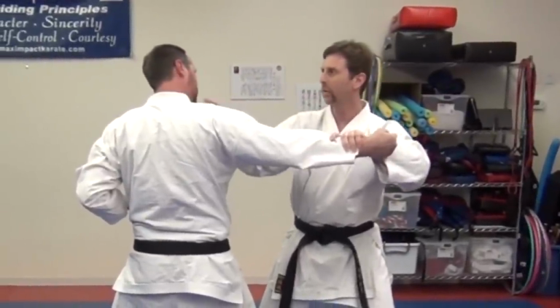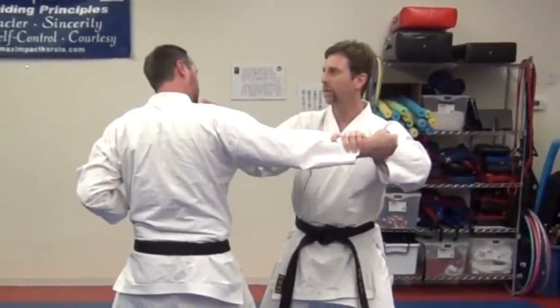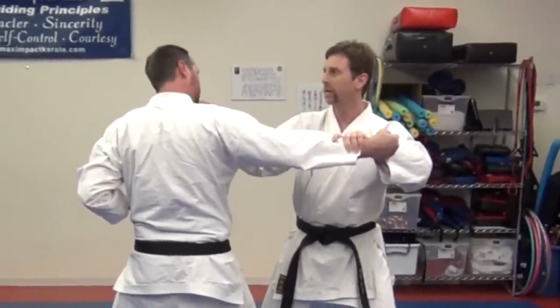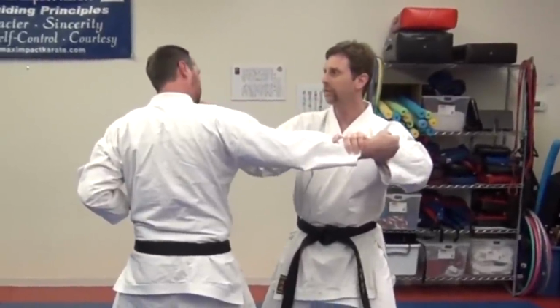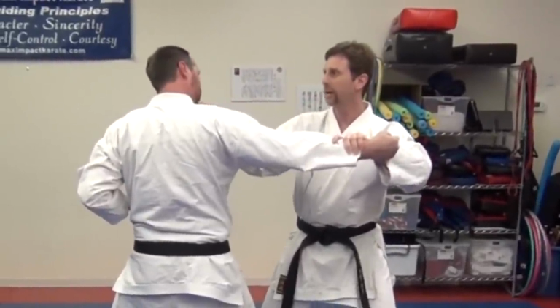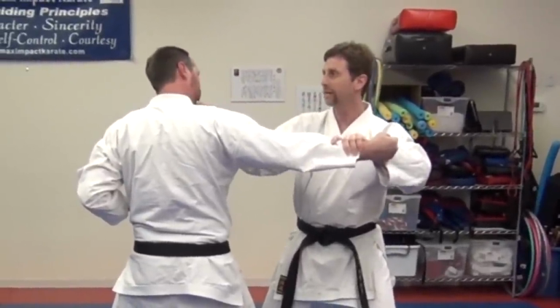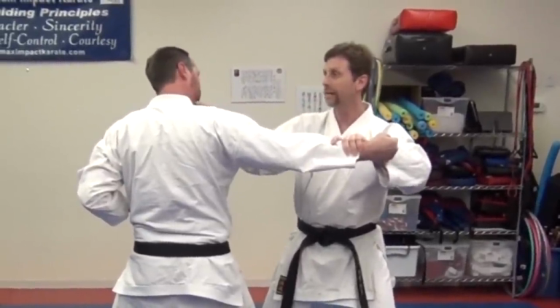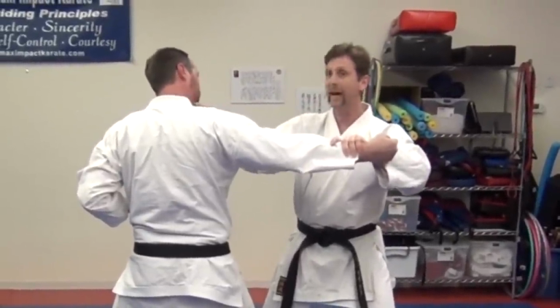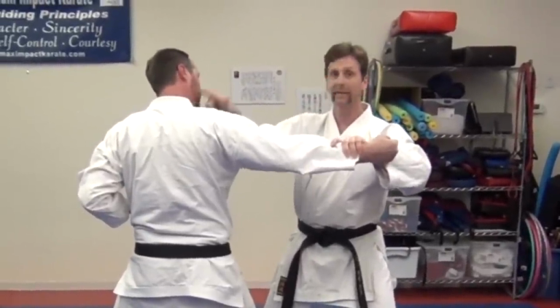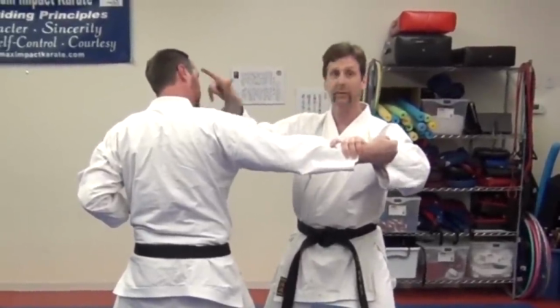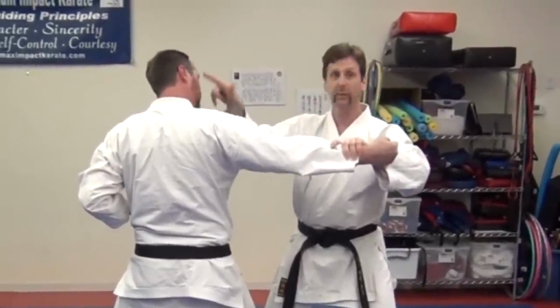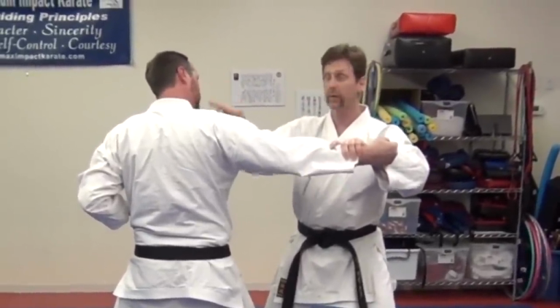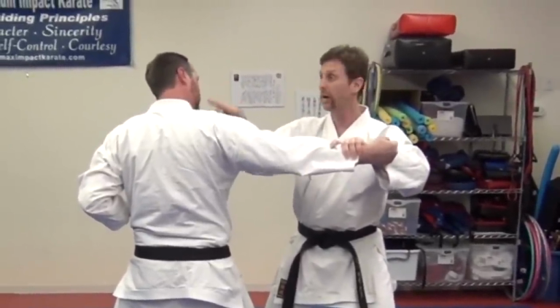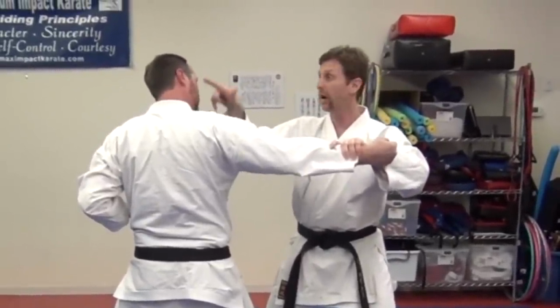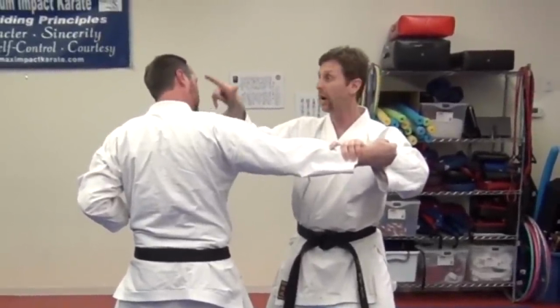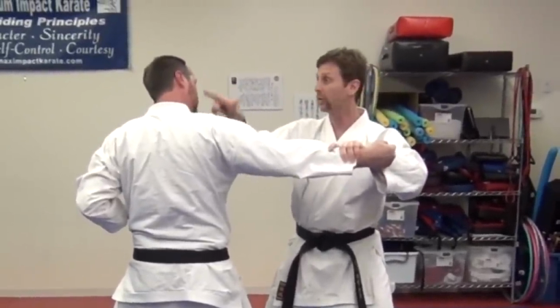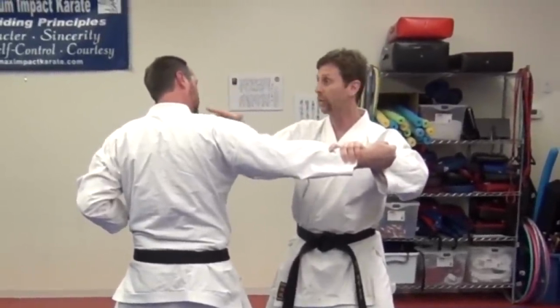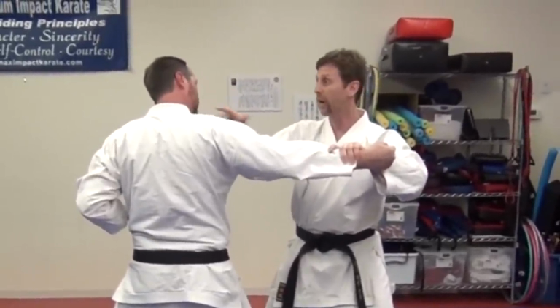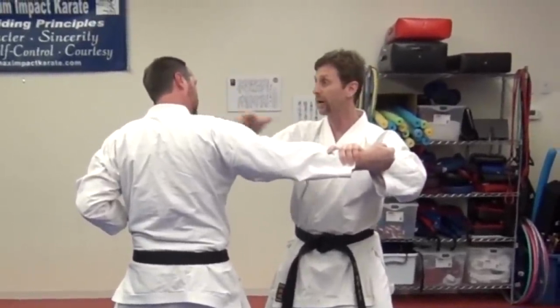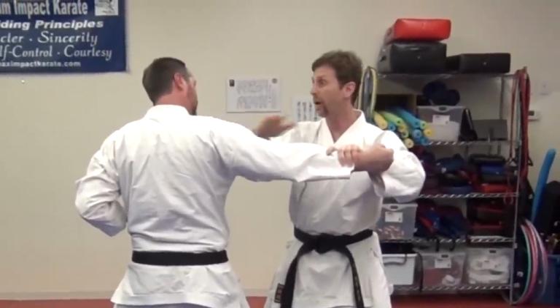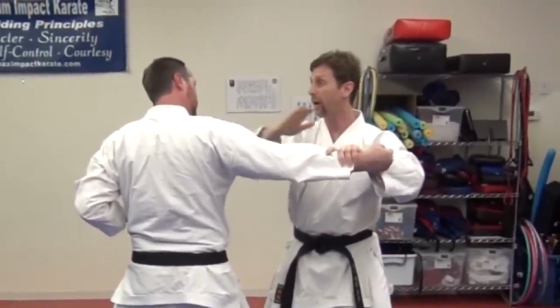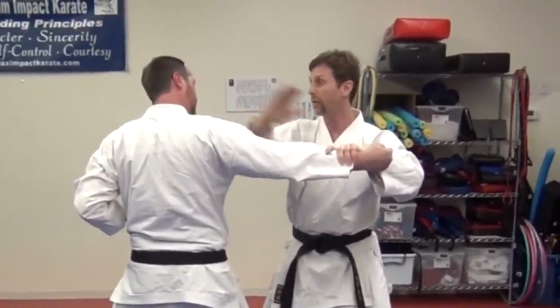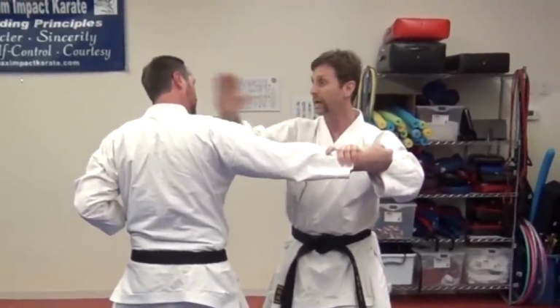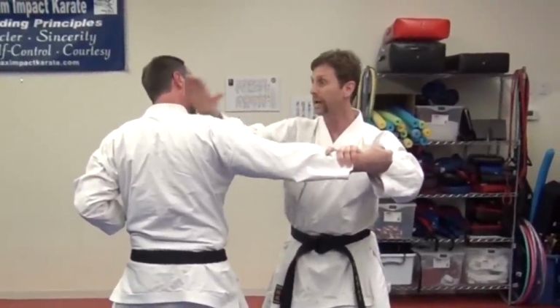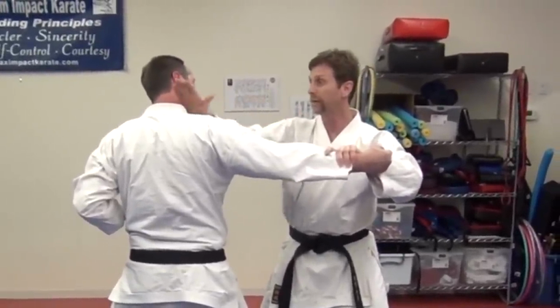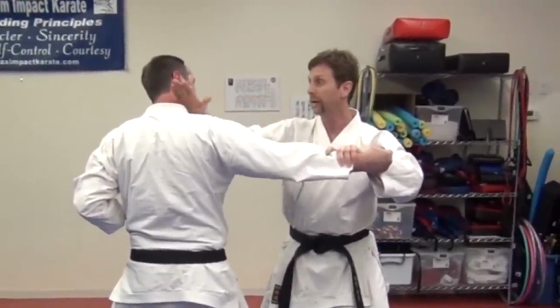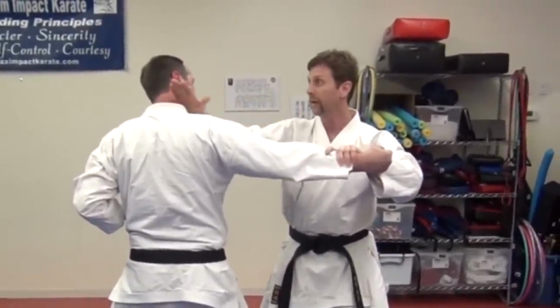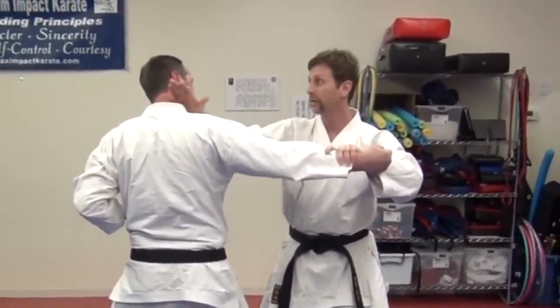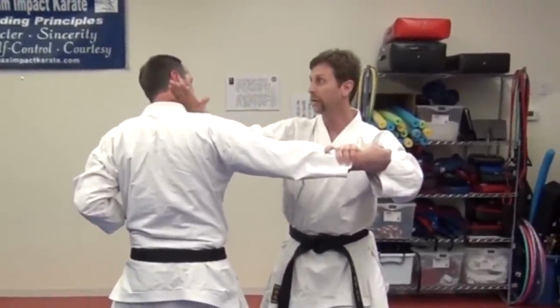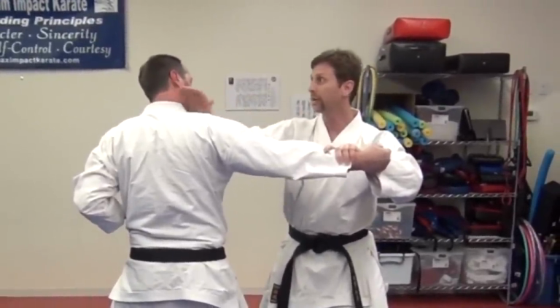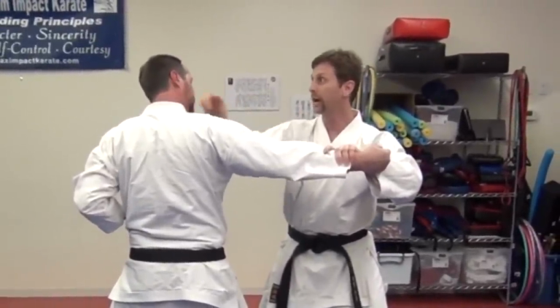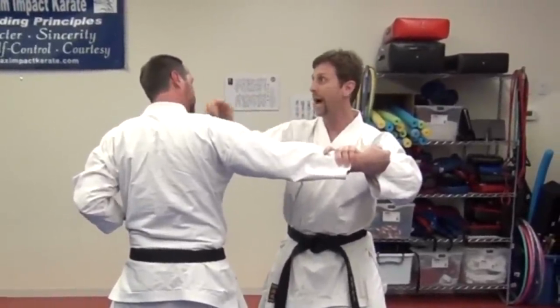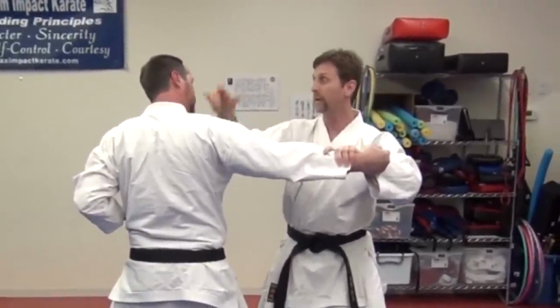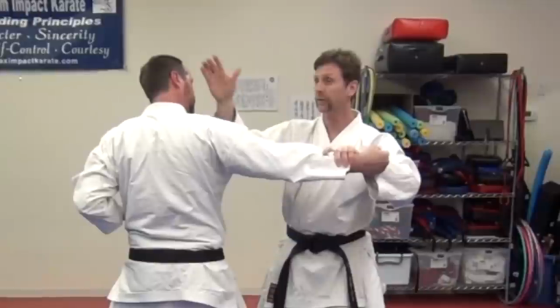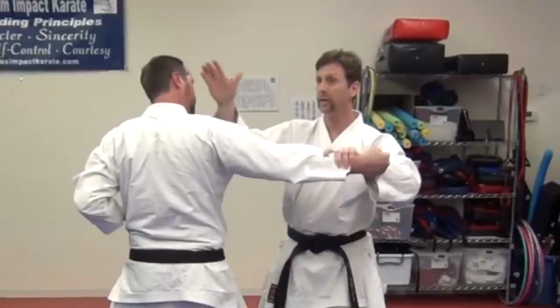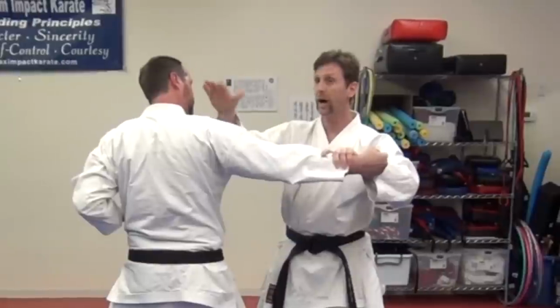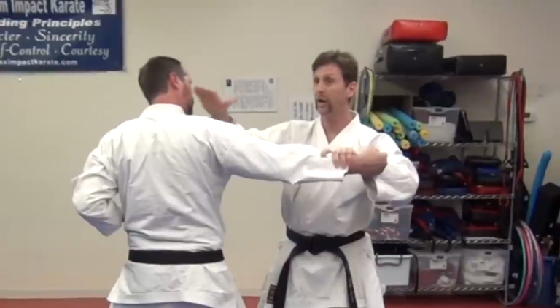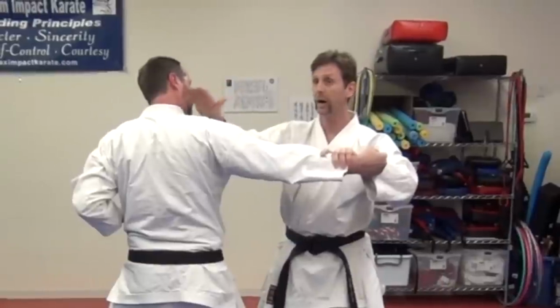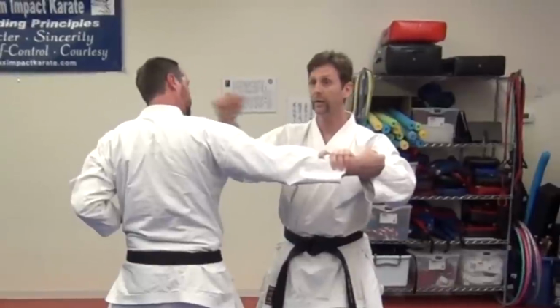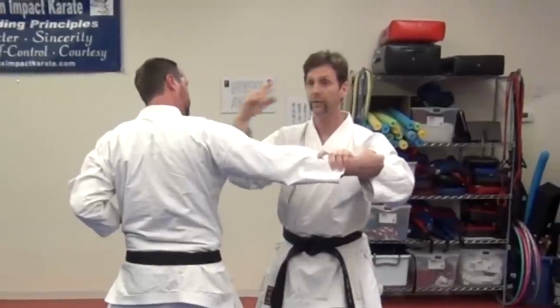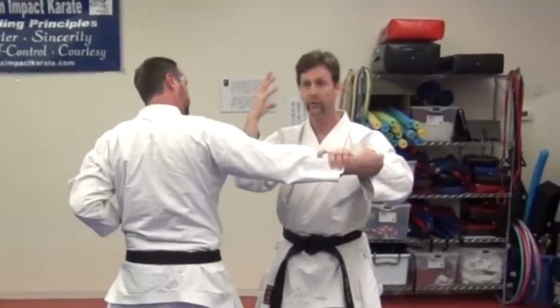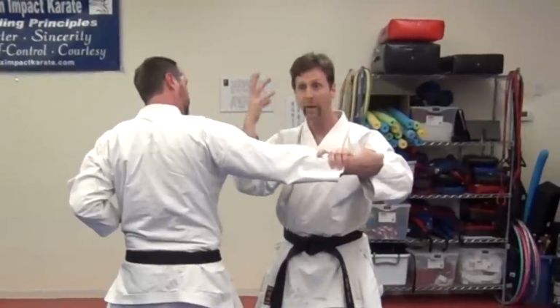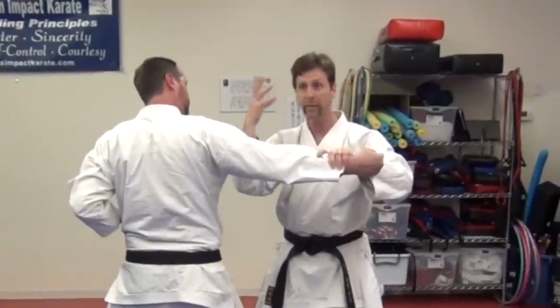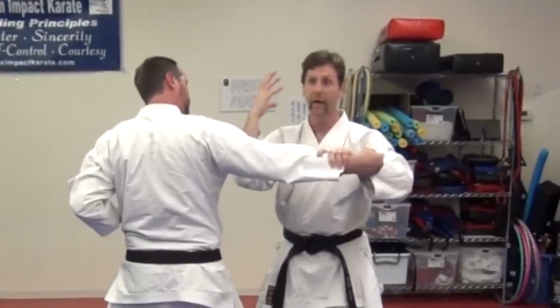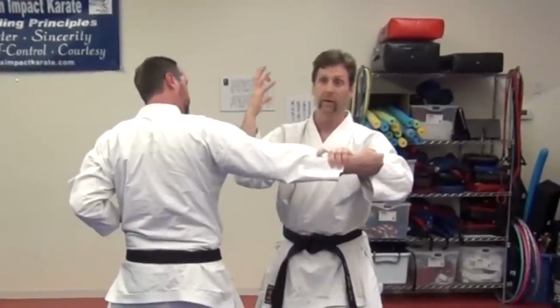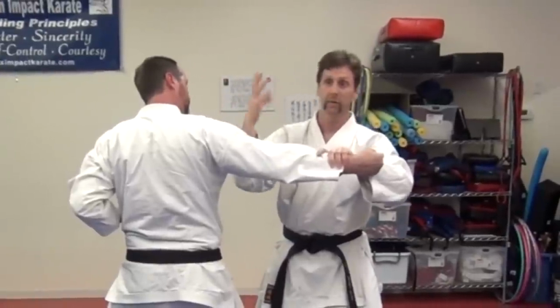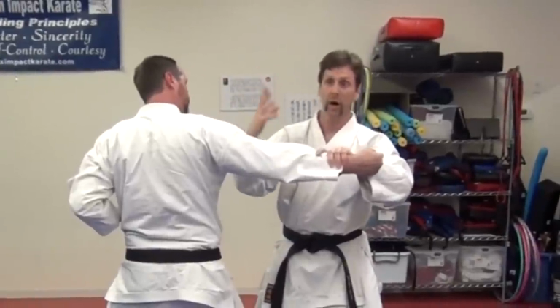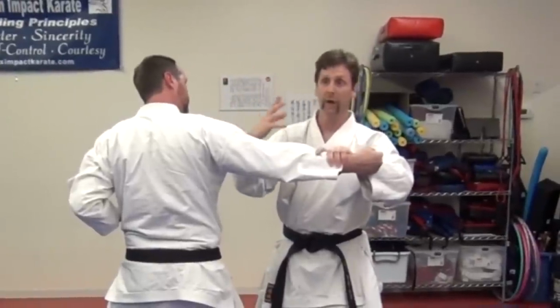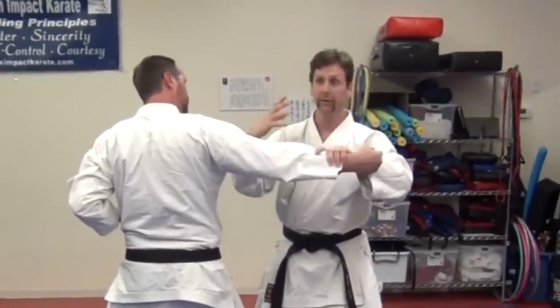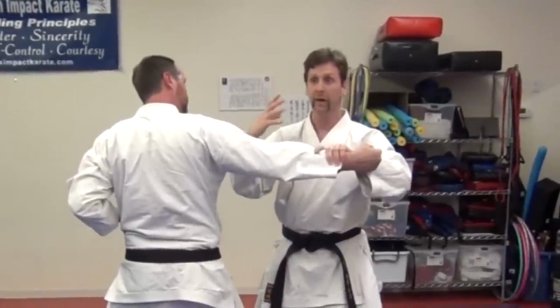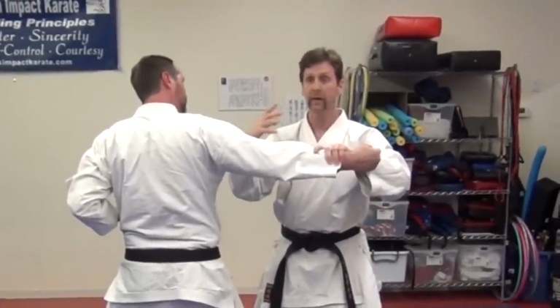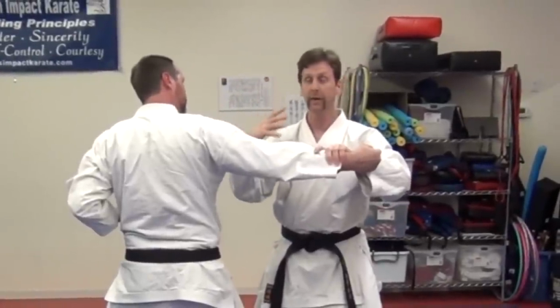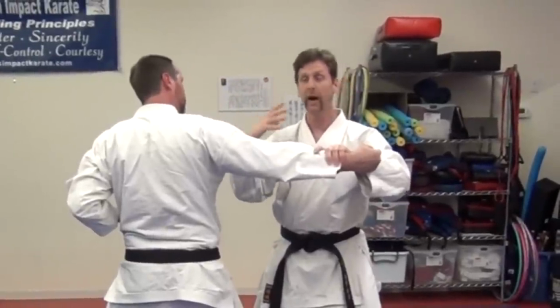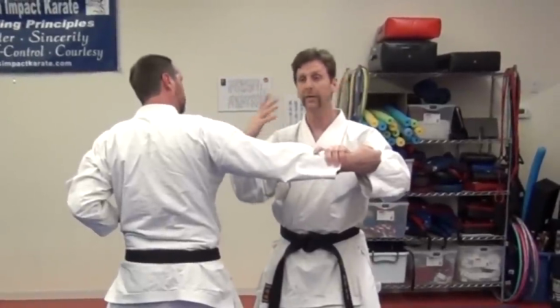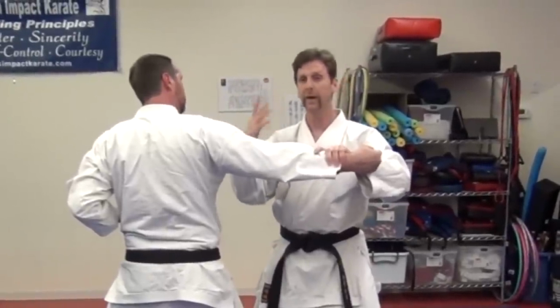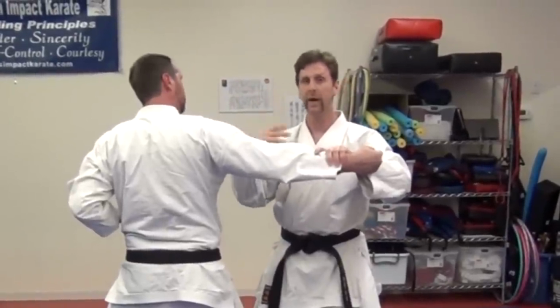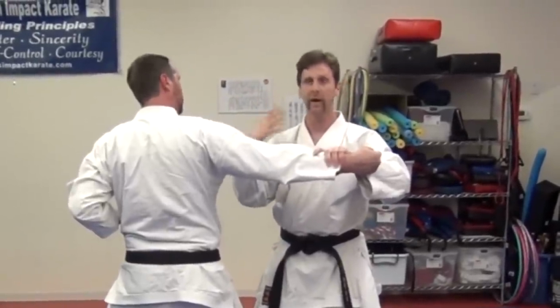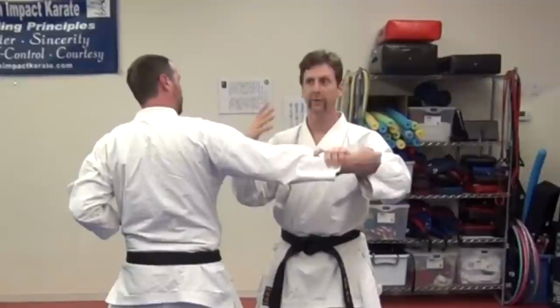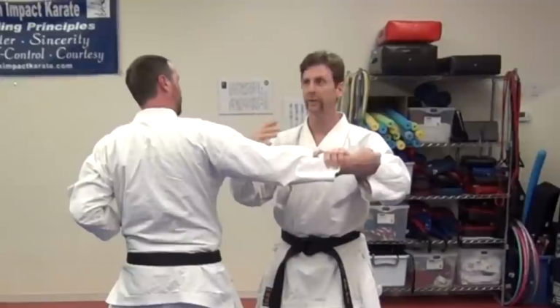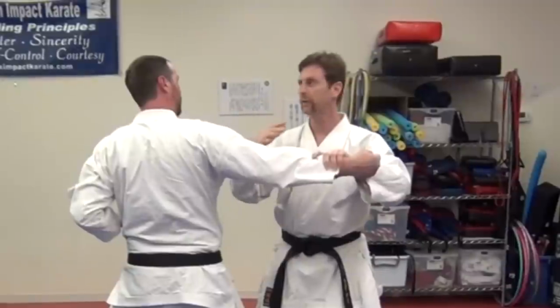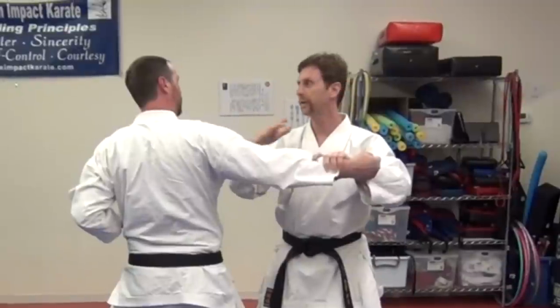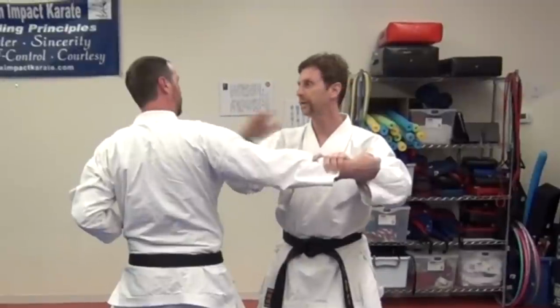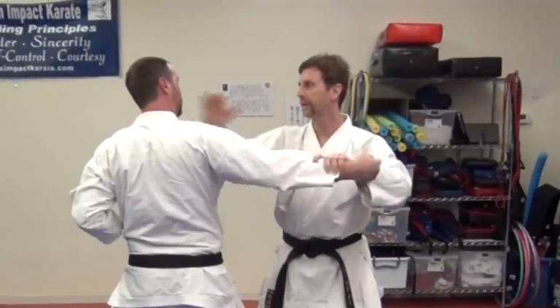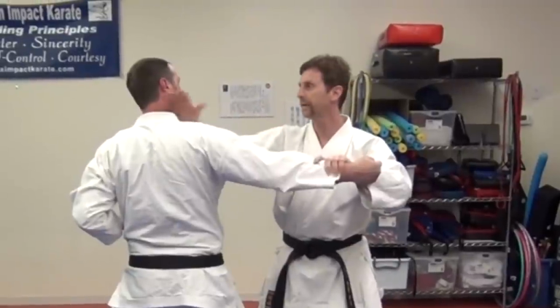When you strike to the neck, that's where the carotid artery is. So it's going to actually disrupt — it can cause unconsciousness or dizziness.